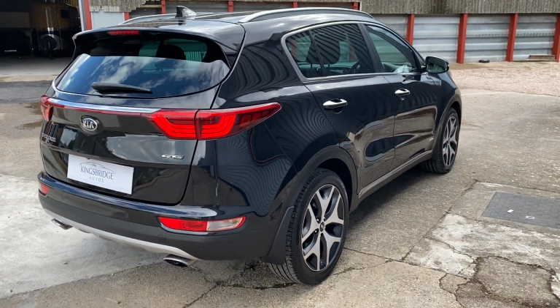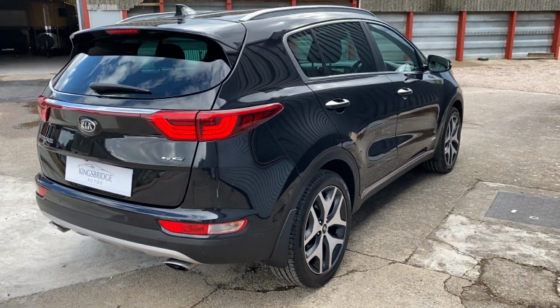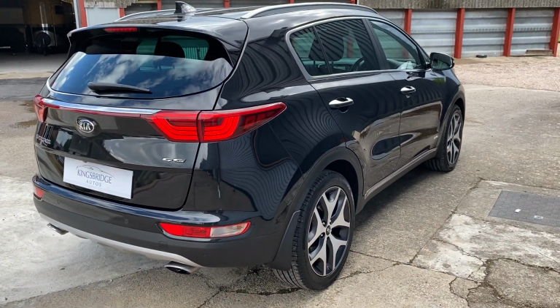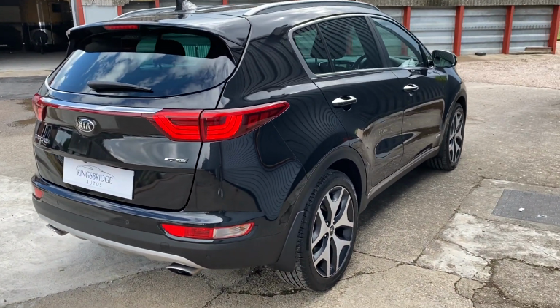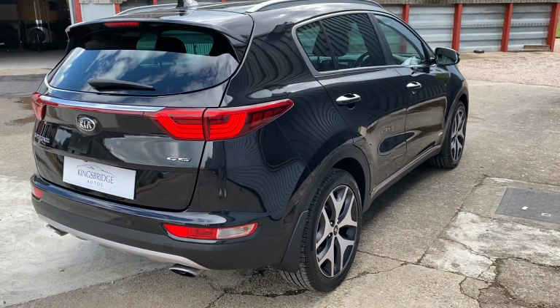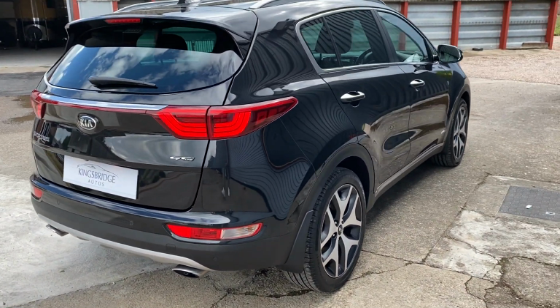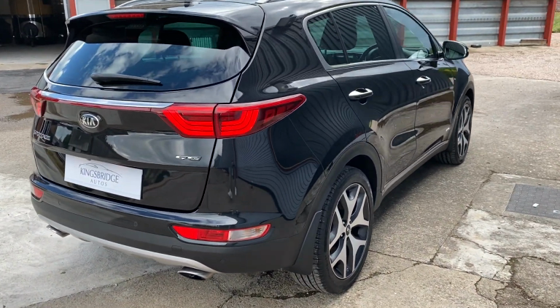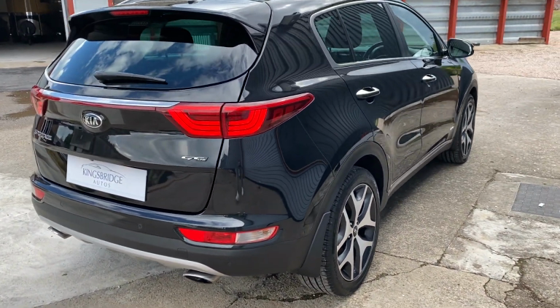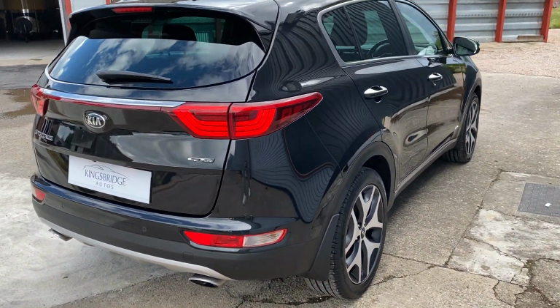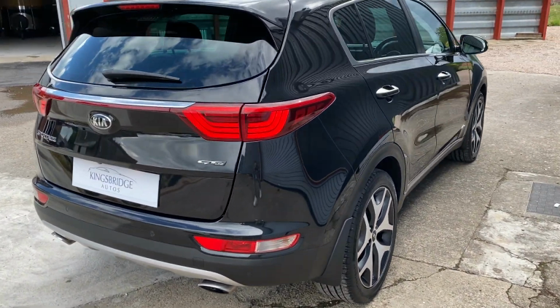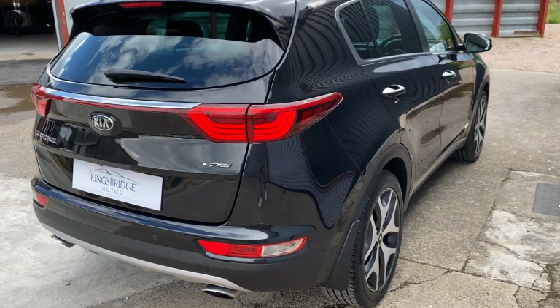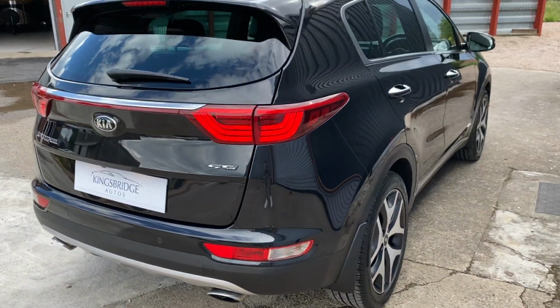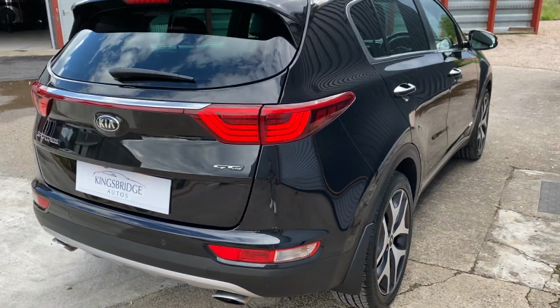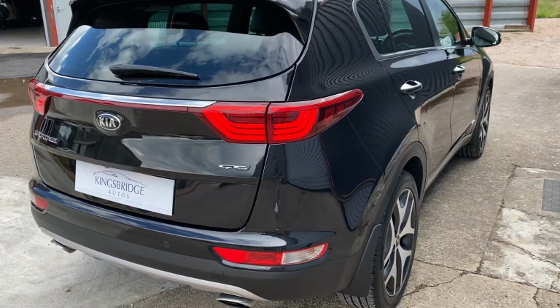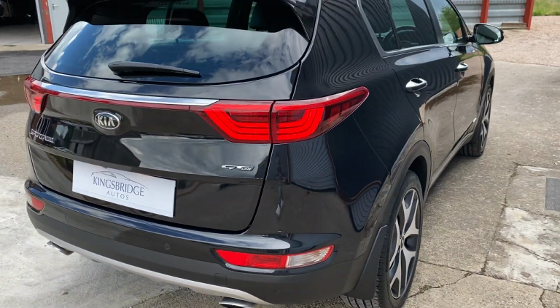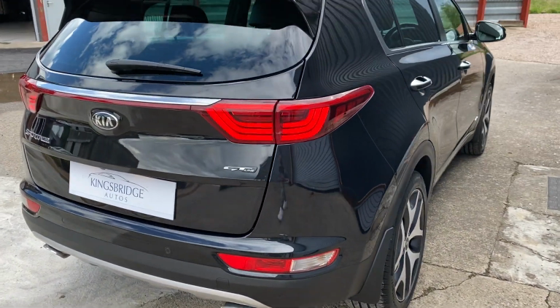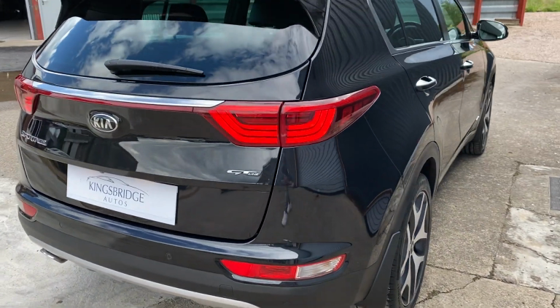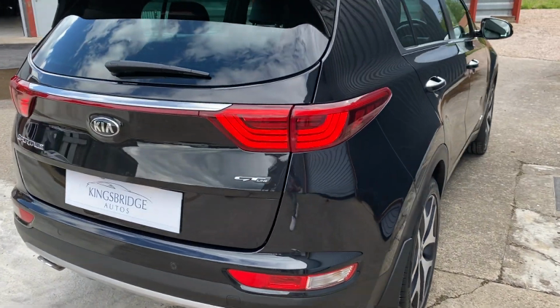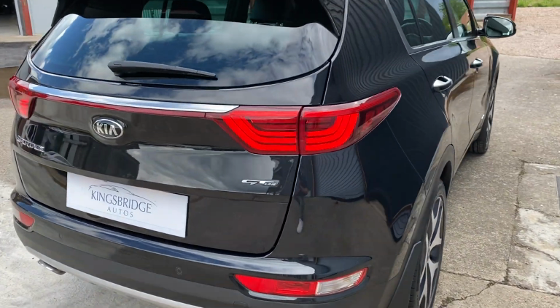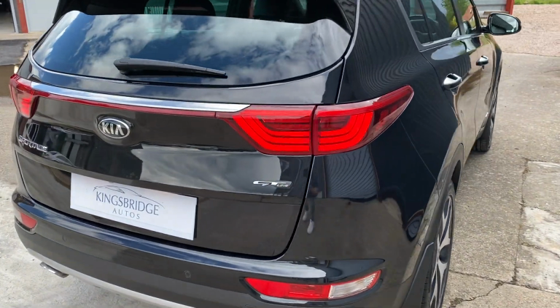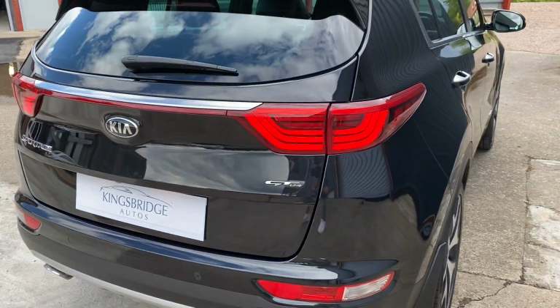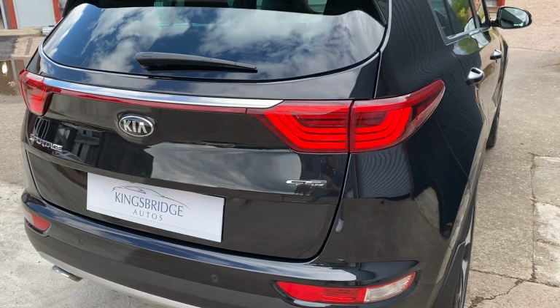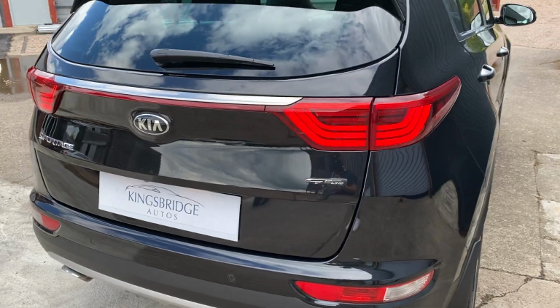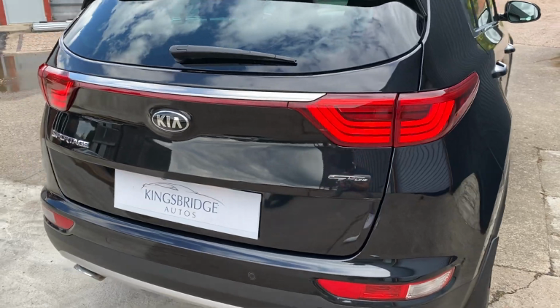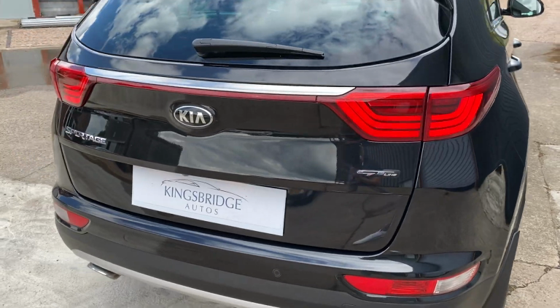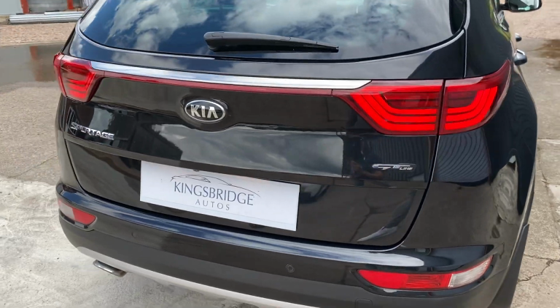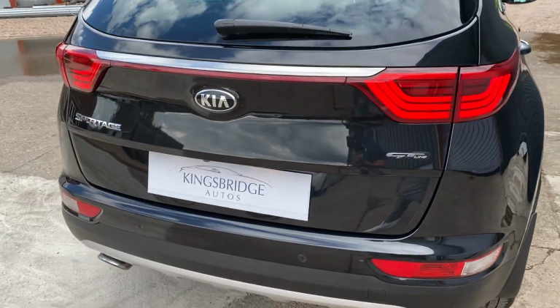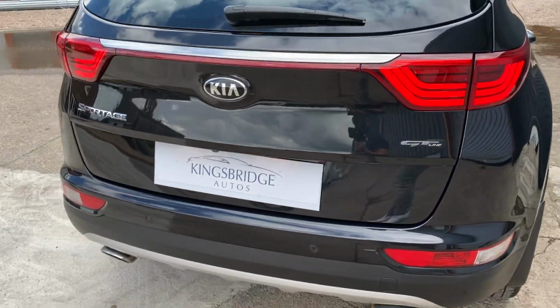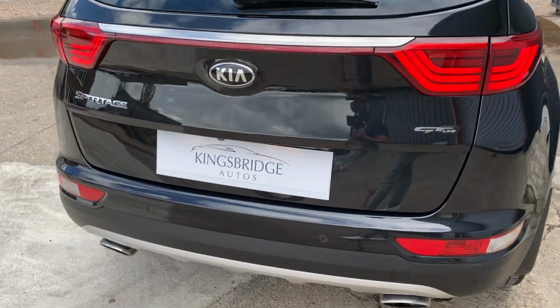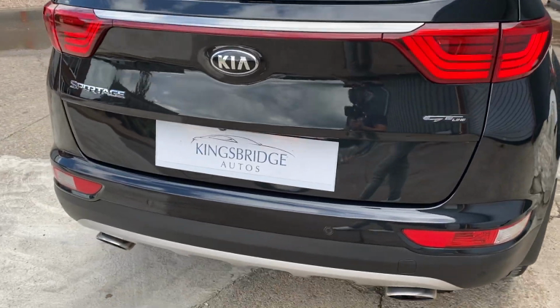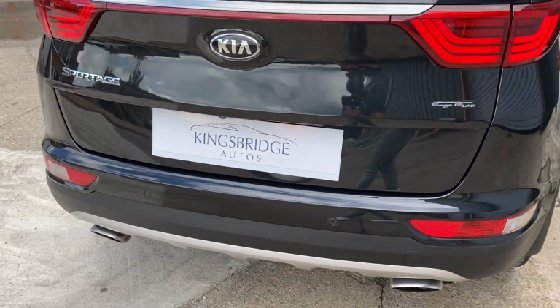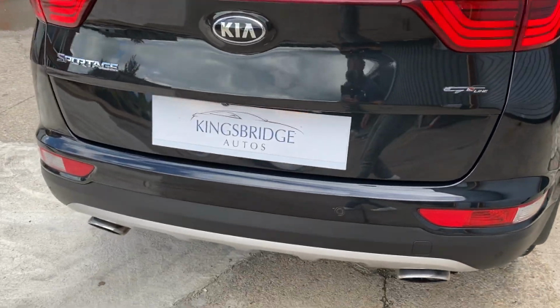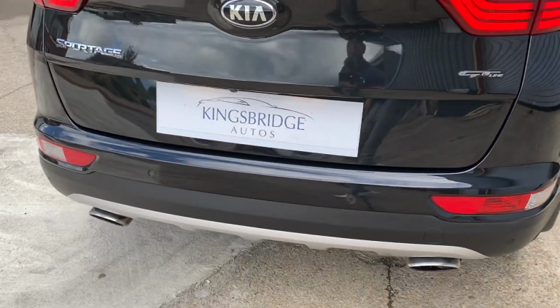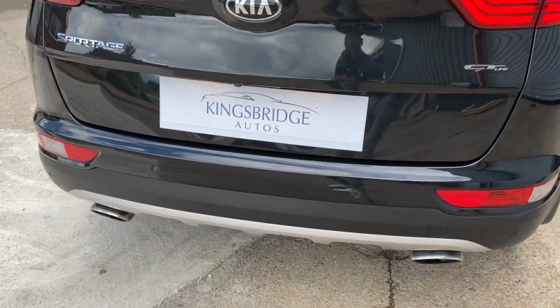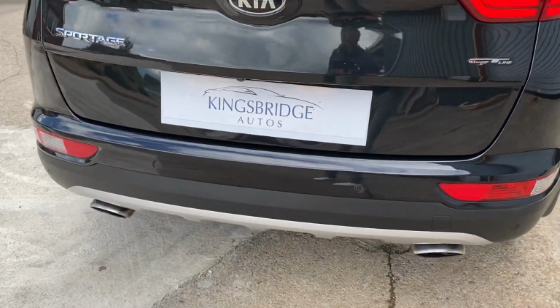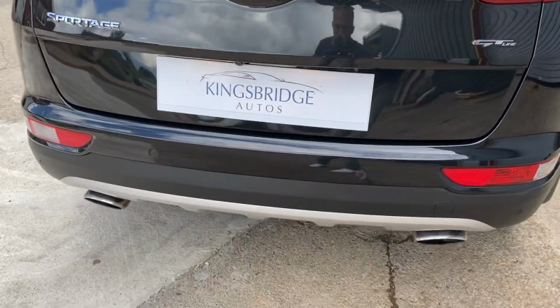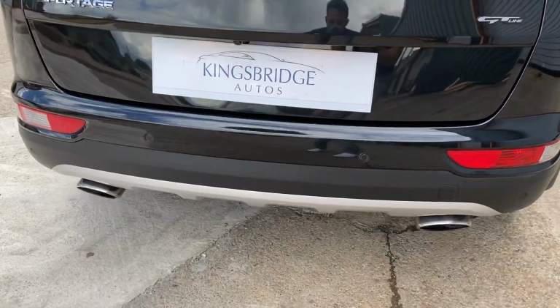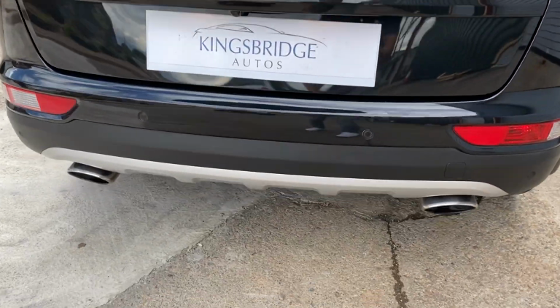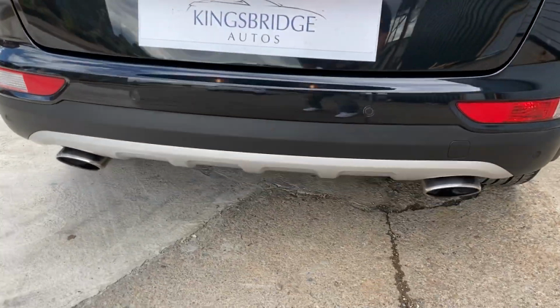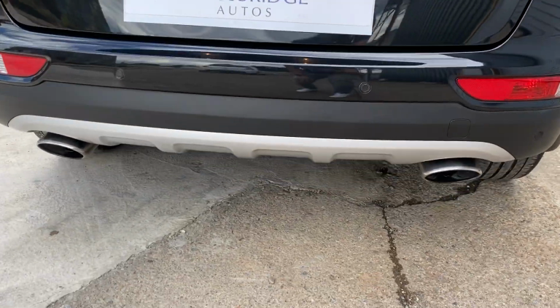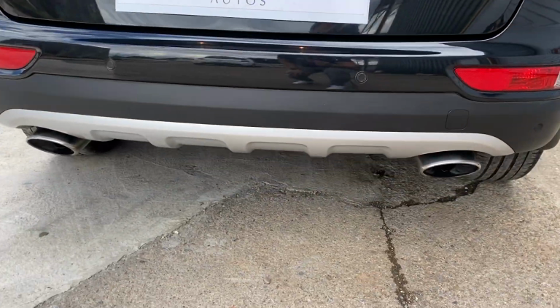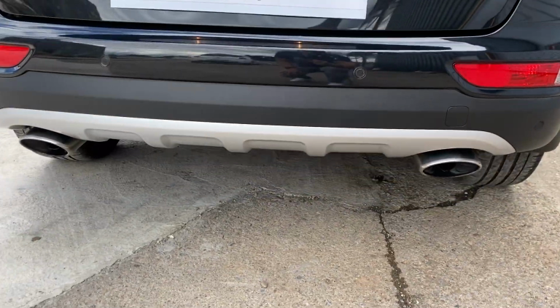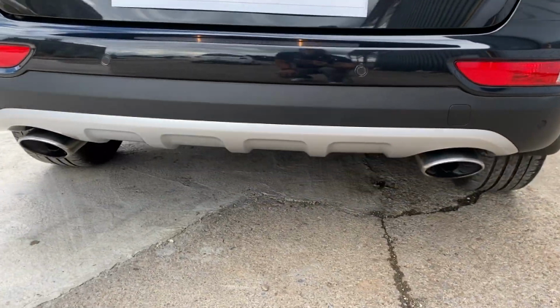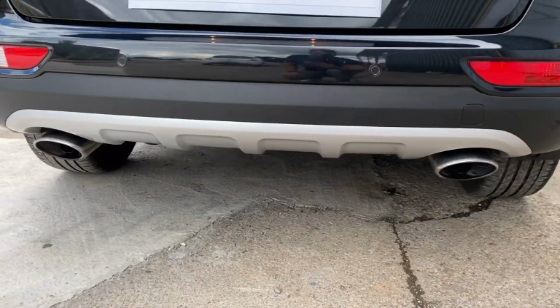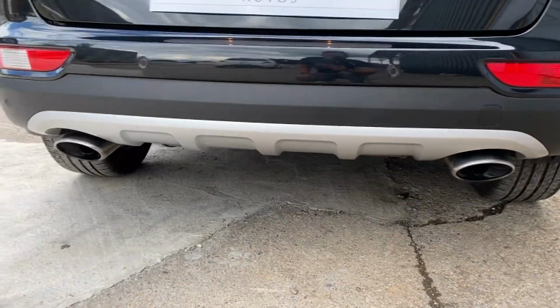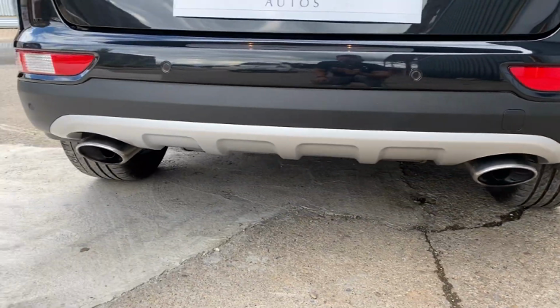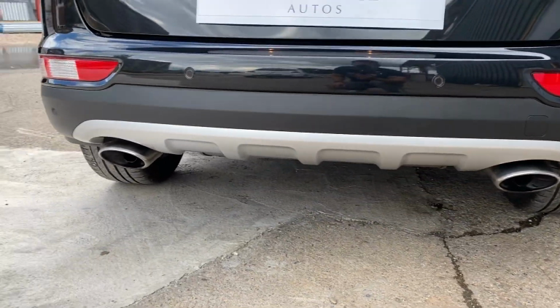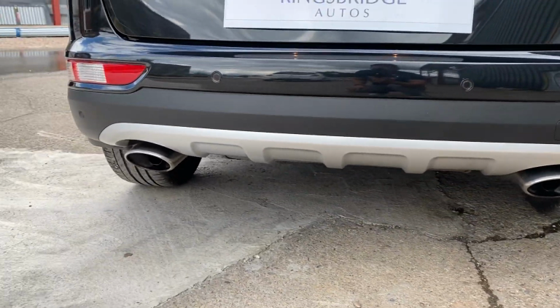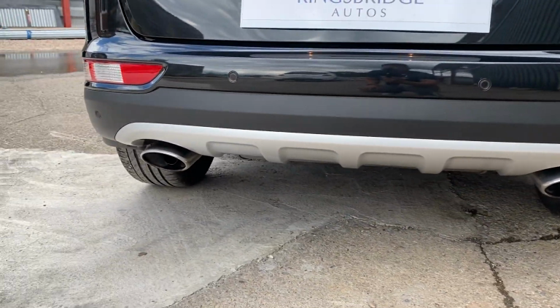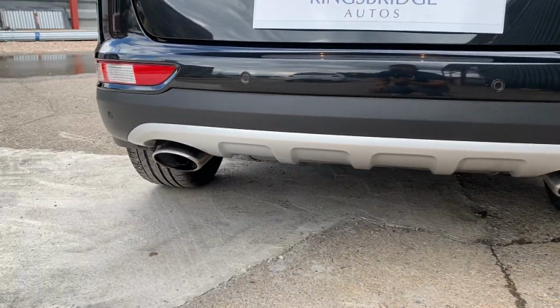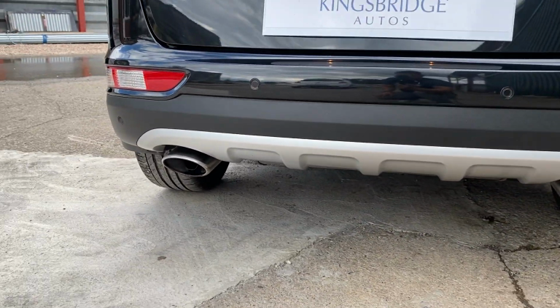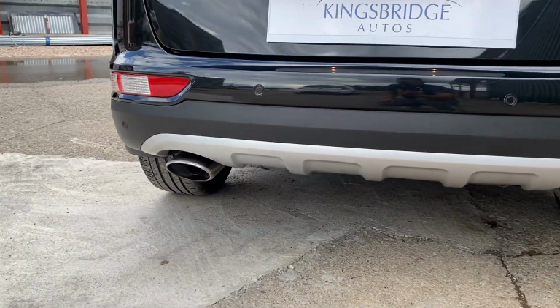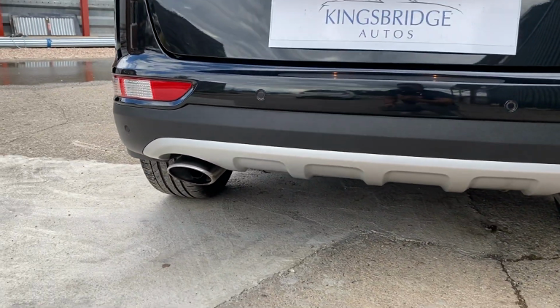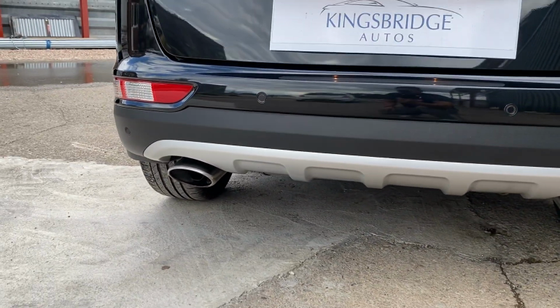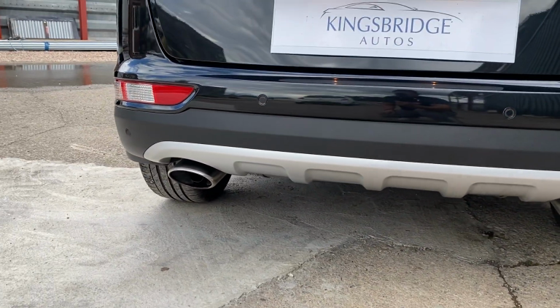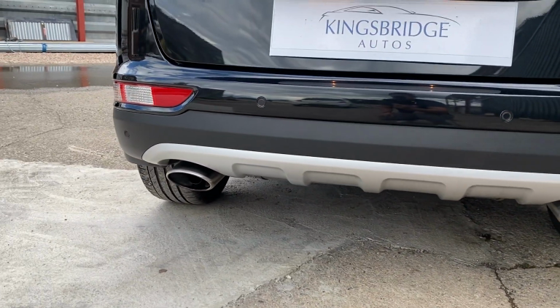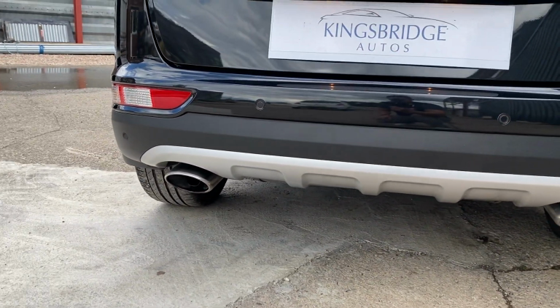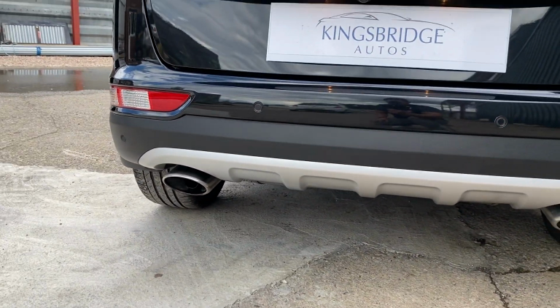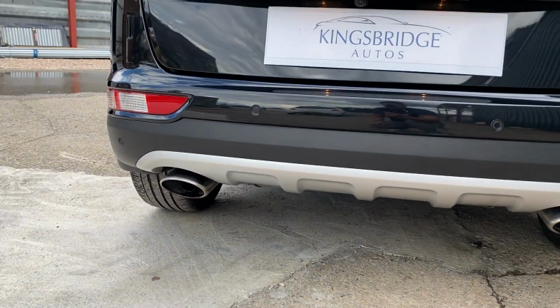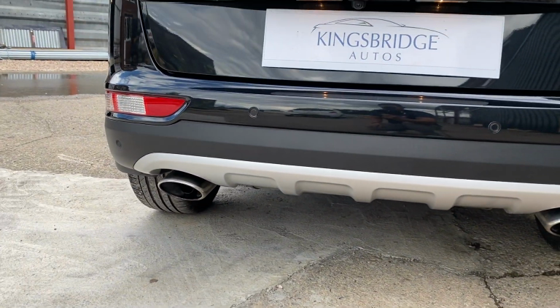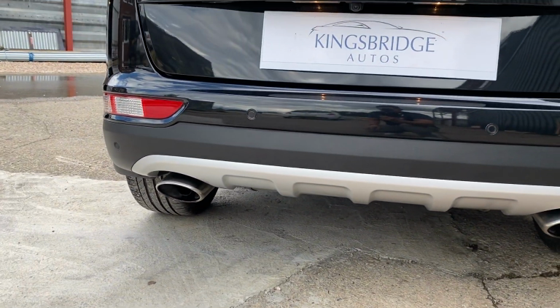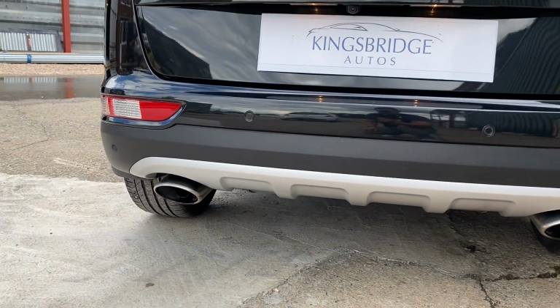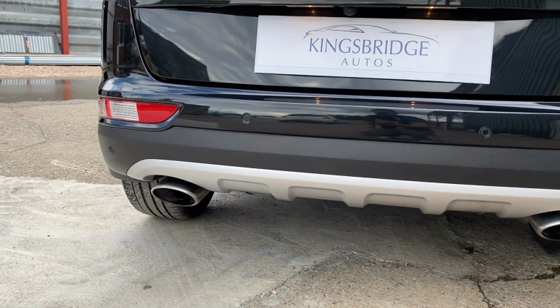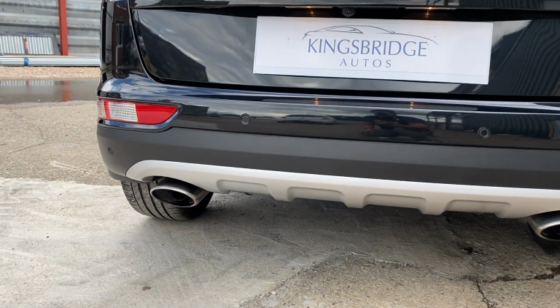It's in pretty much mint condition all the way through. Got the twin exhaust outlets there and the rear diffuser.